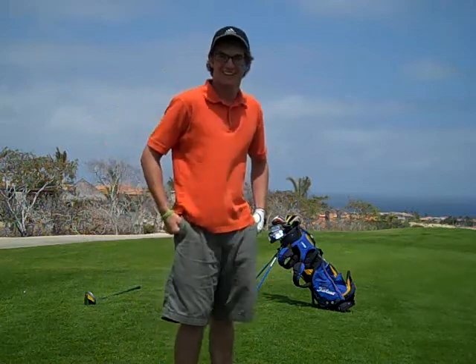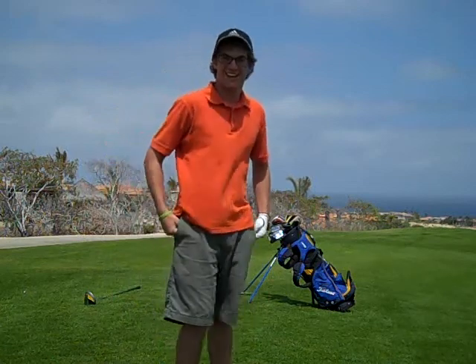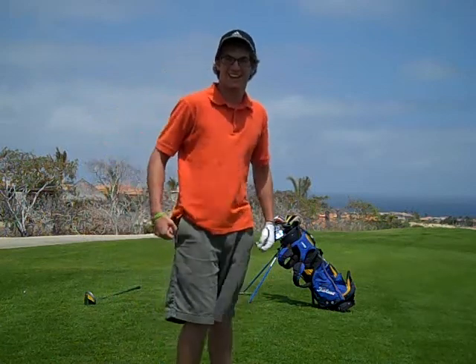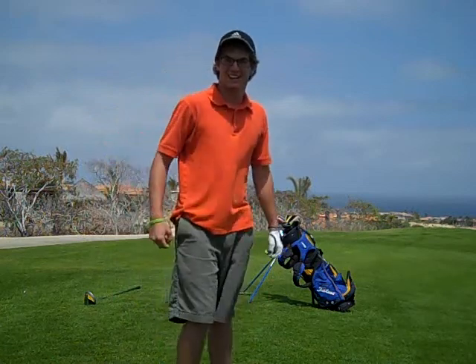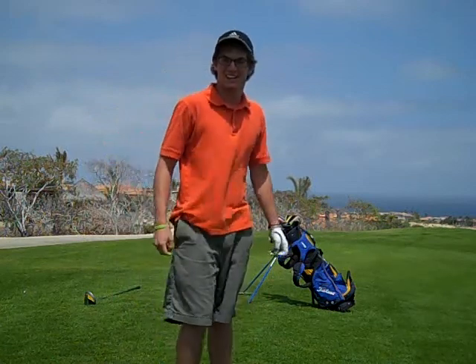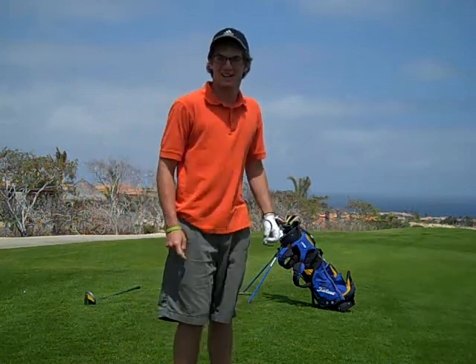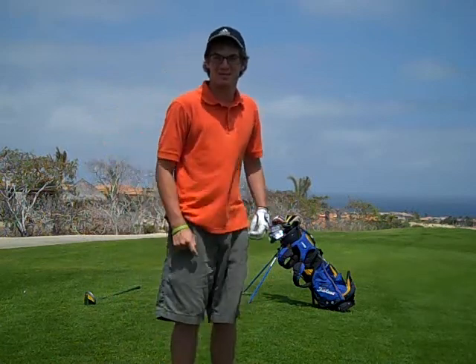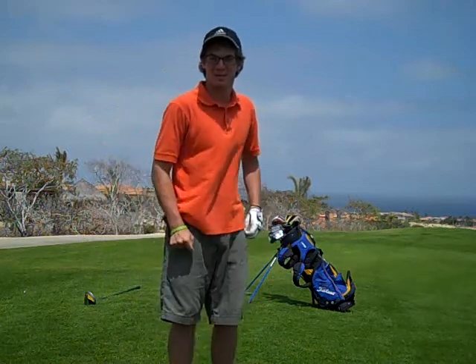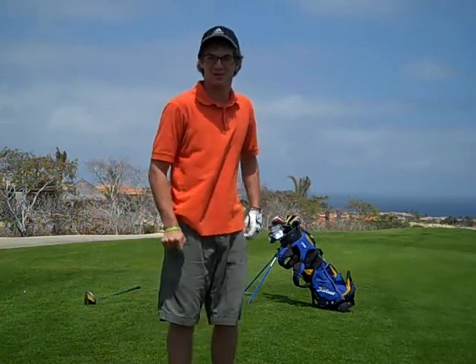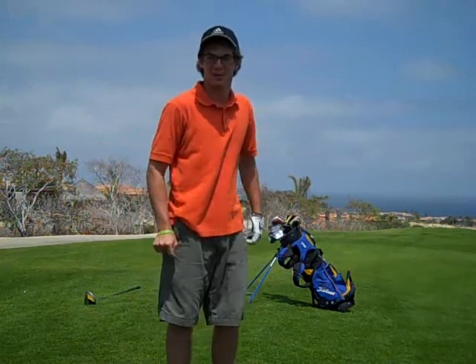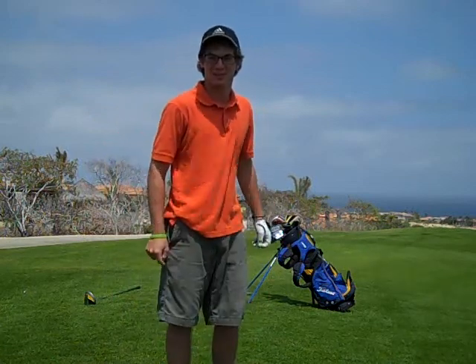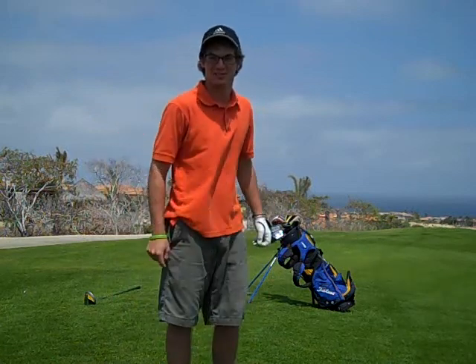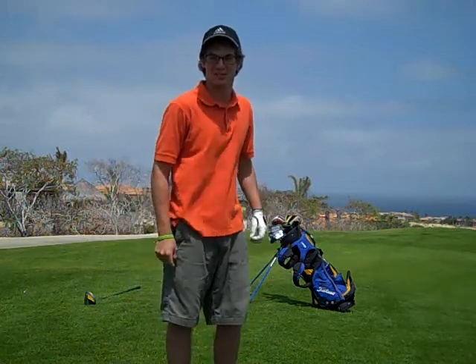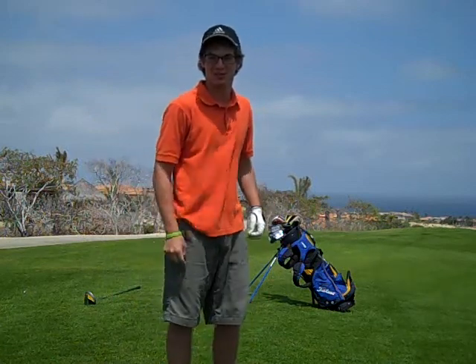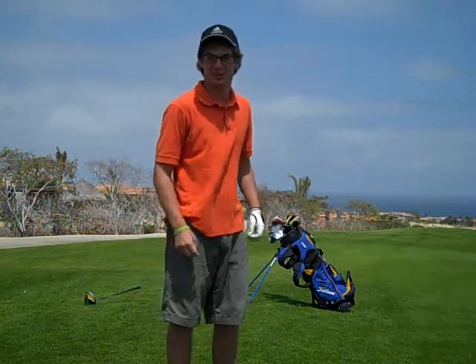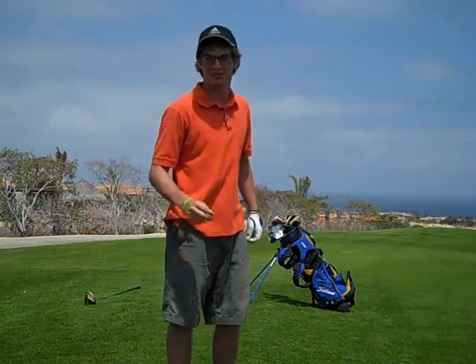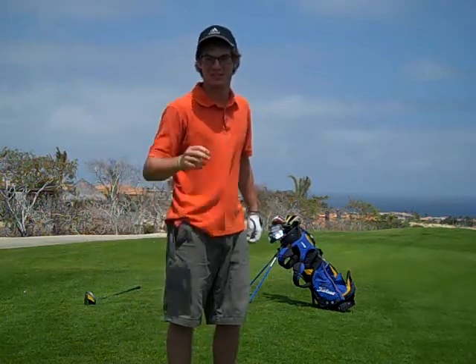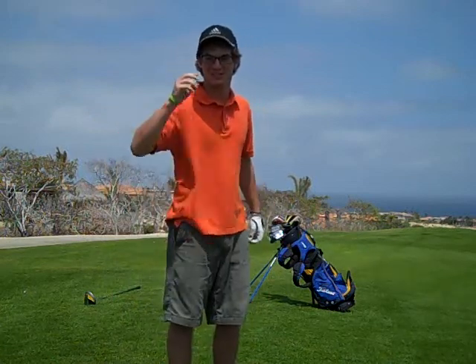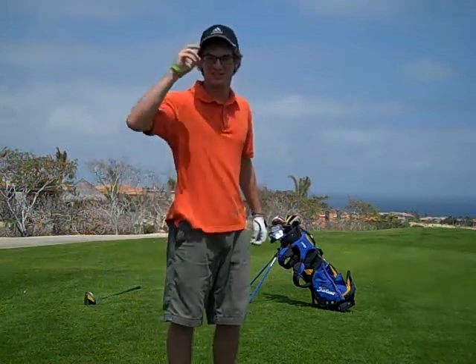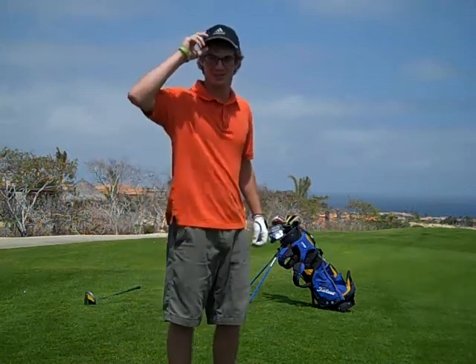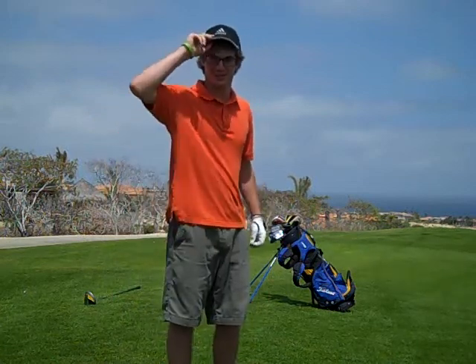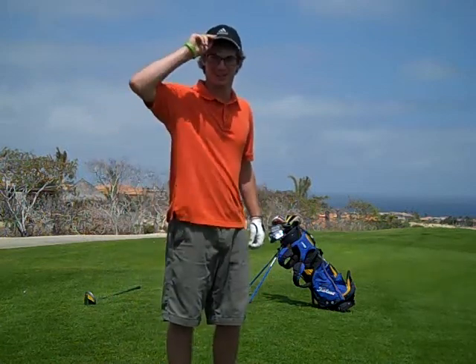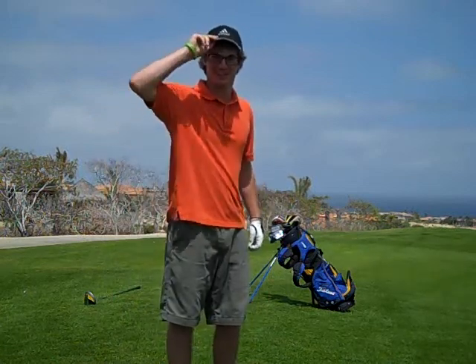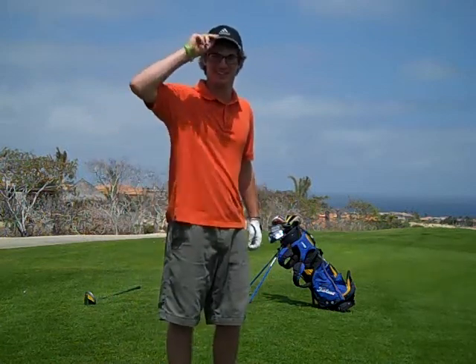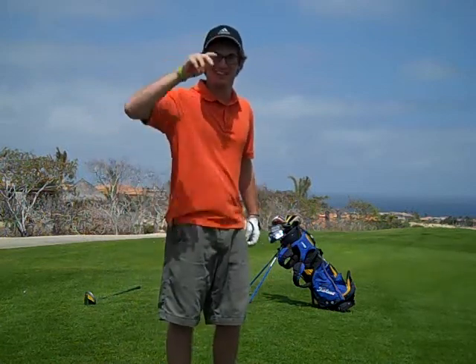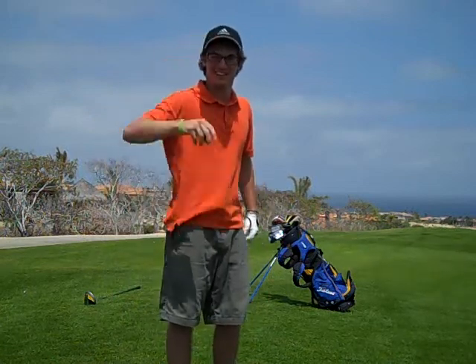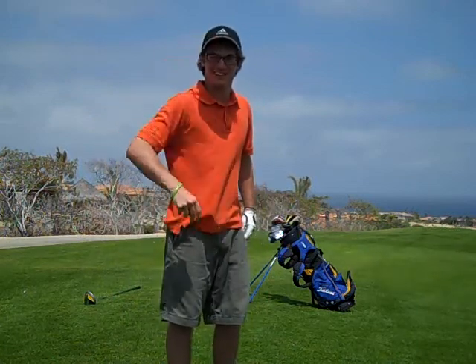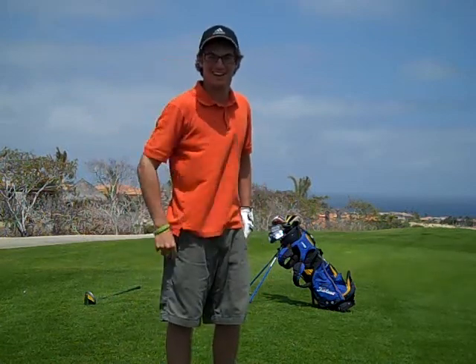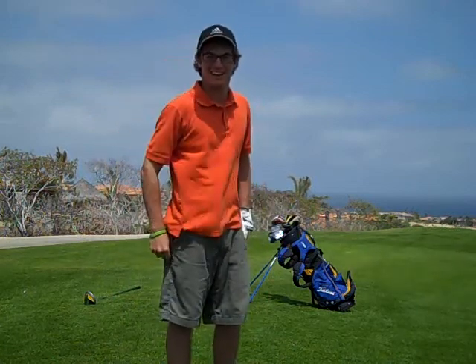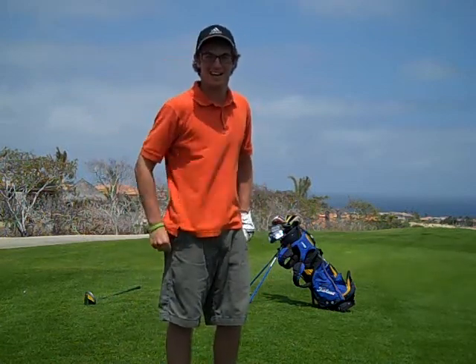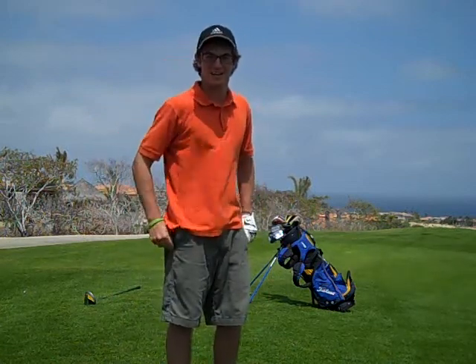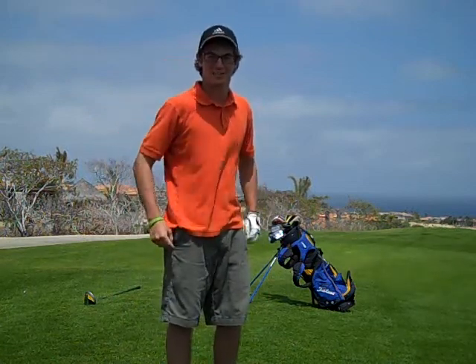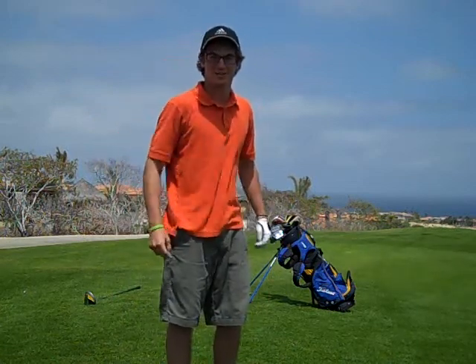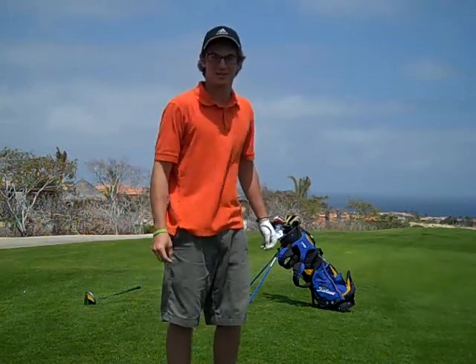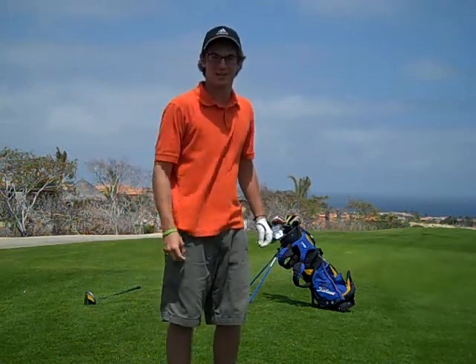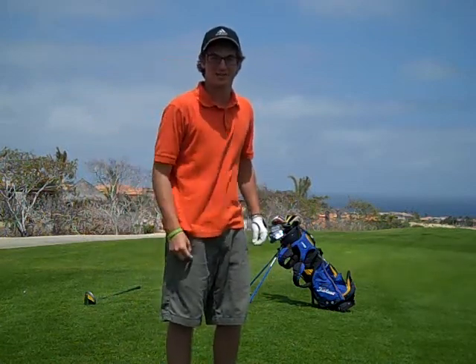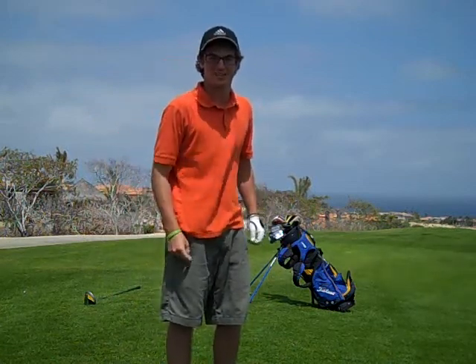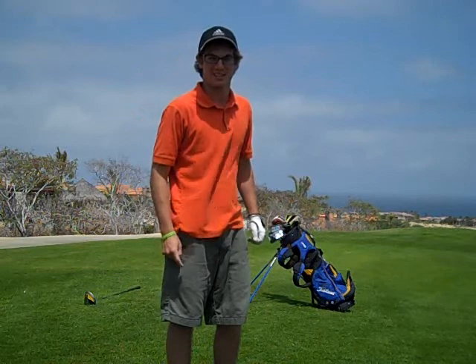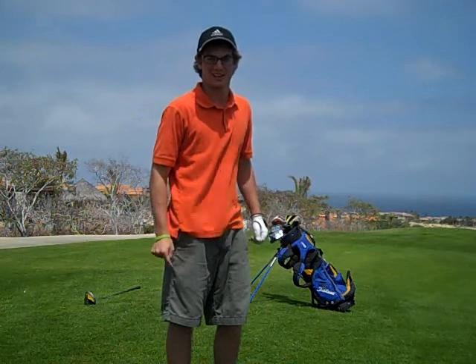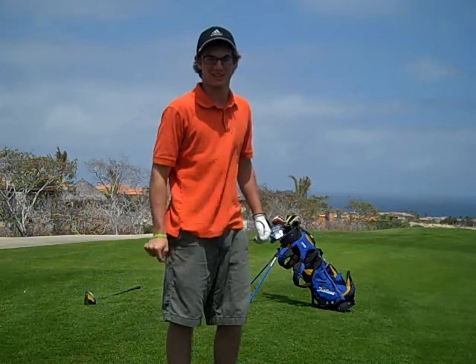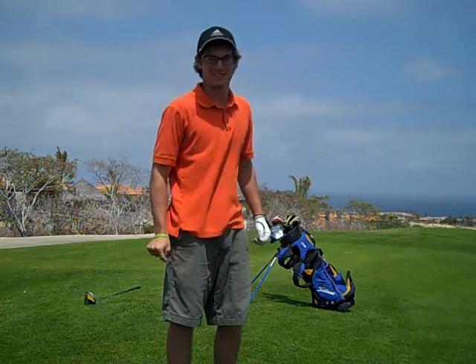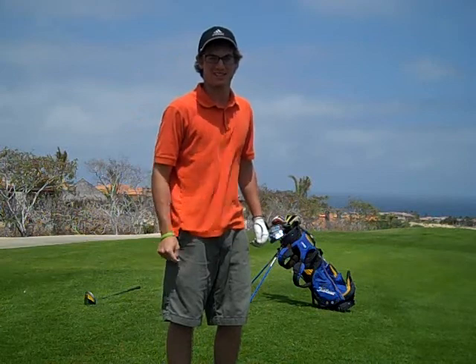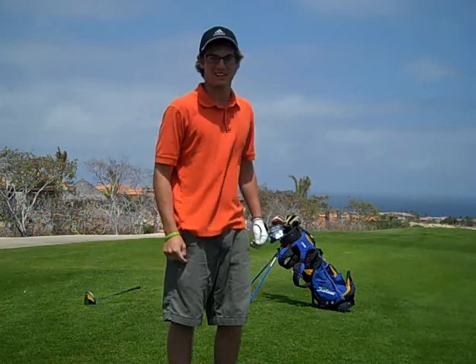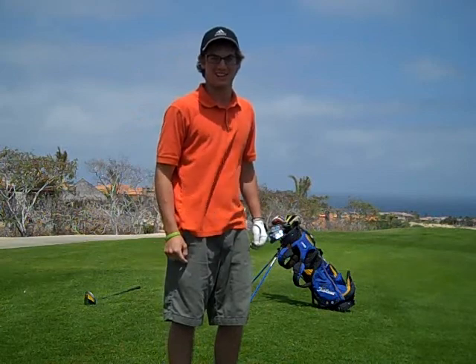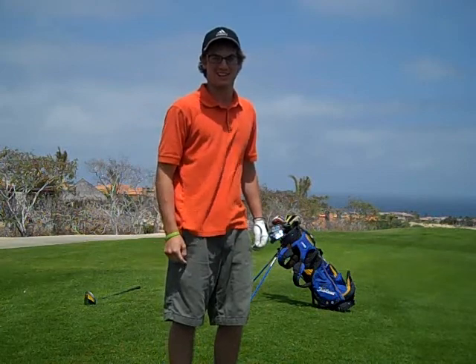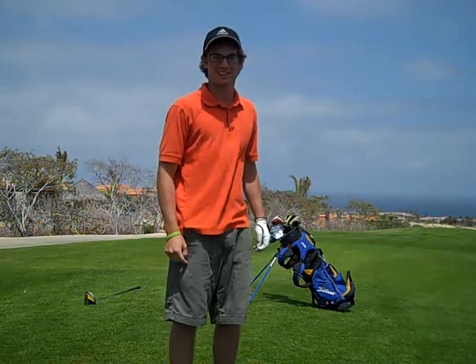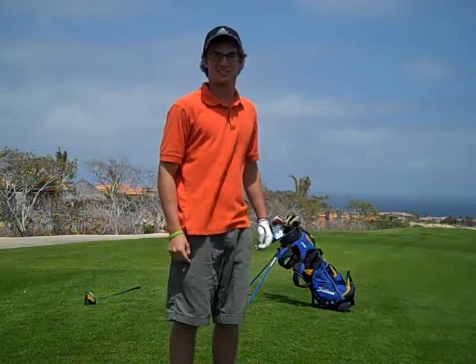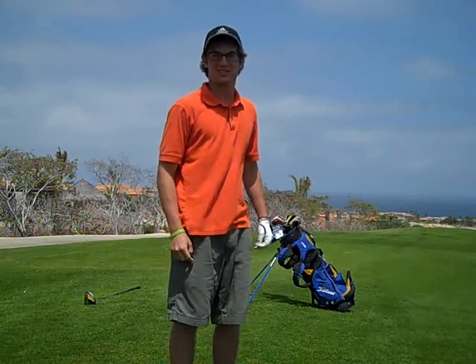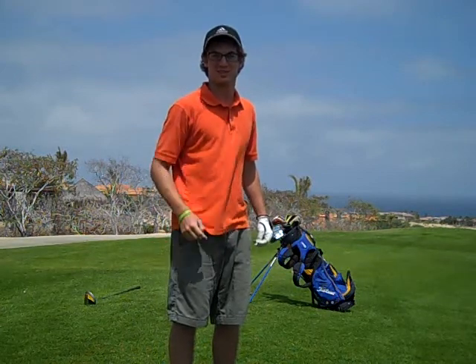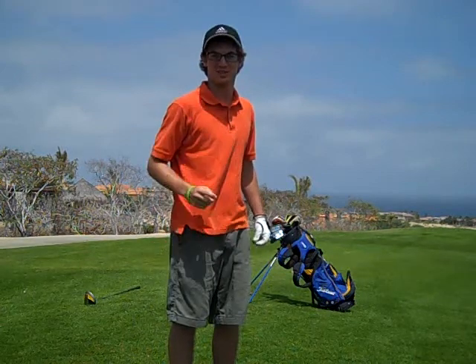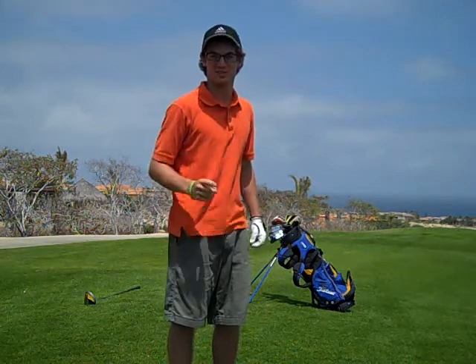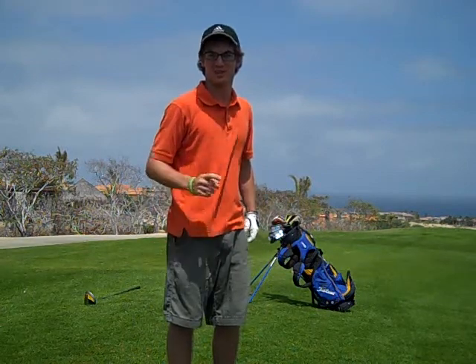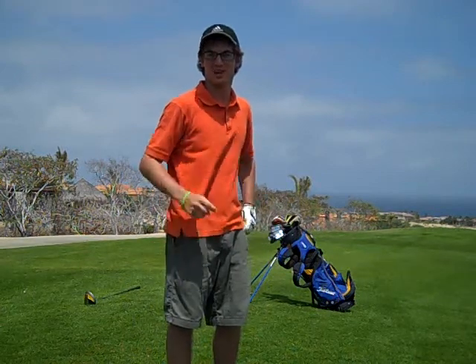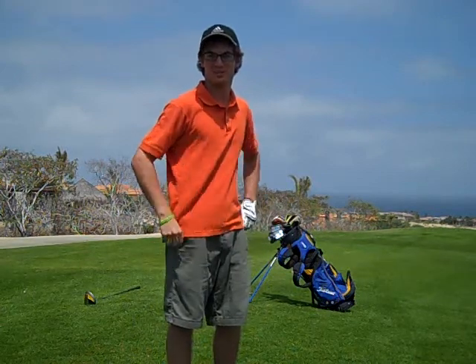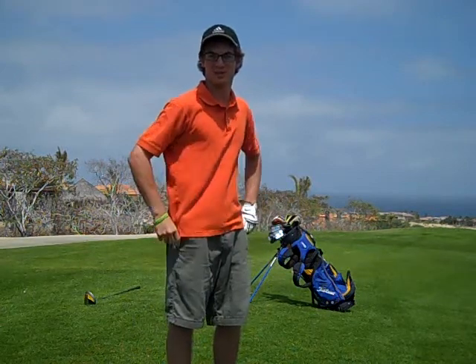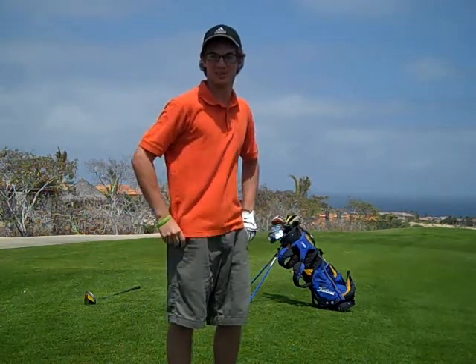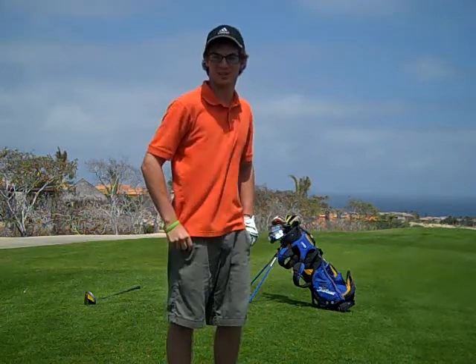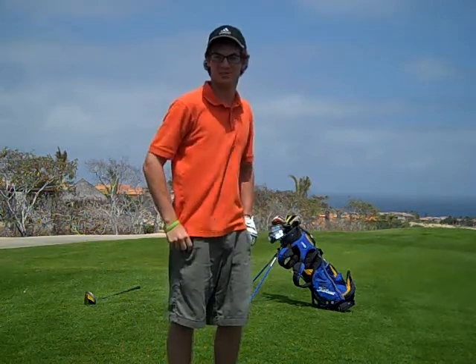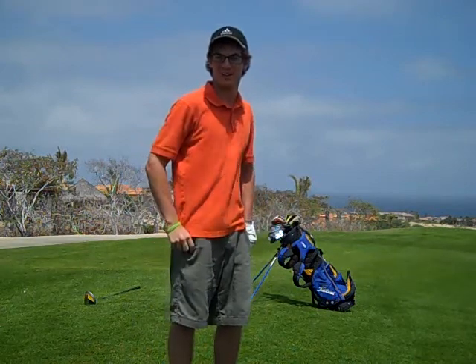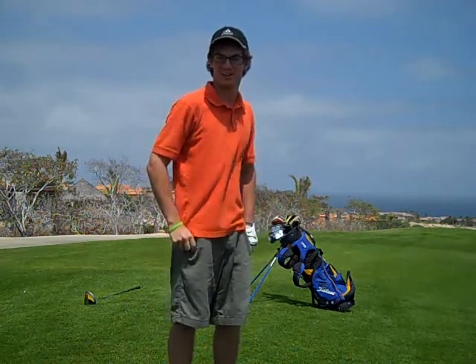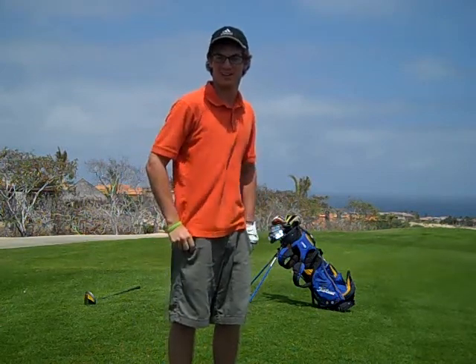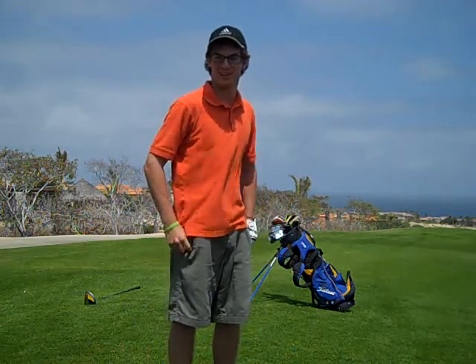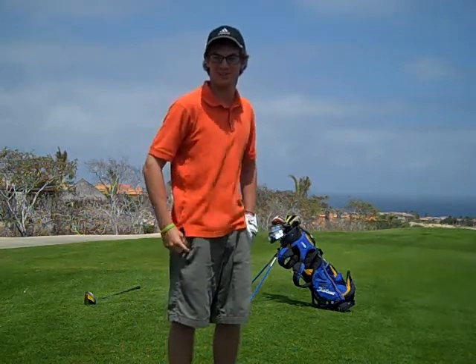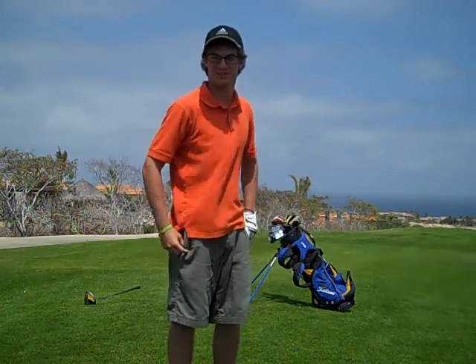Hi, I'm Todd Parks, local RV salesman. I took a break from selling RVs today to show you how to play a good round of golf.